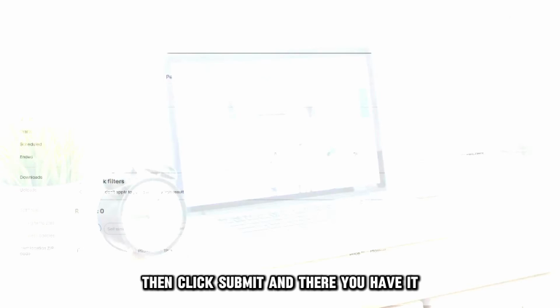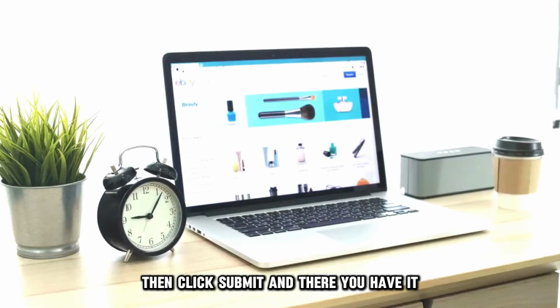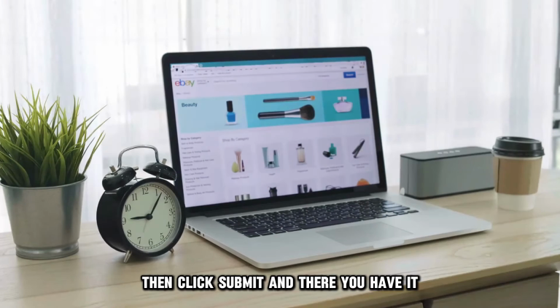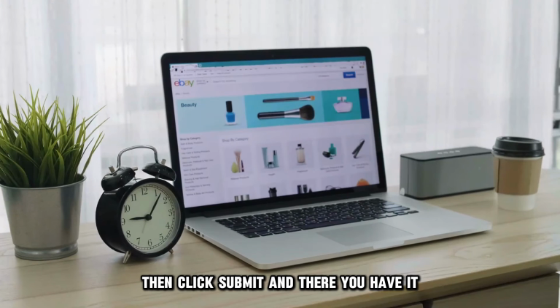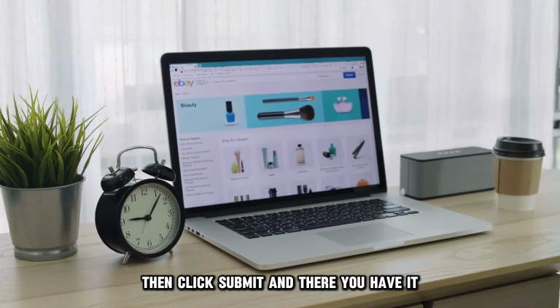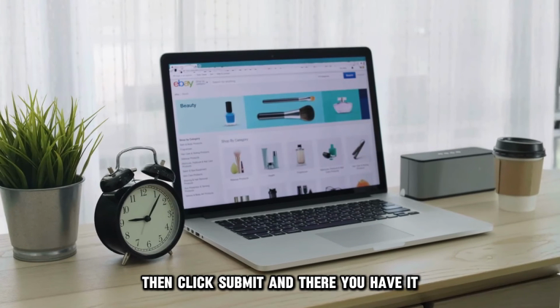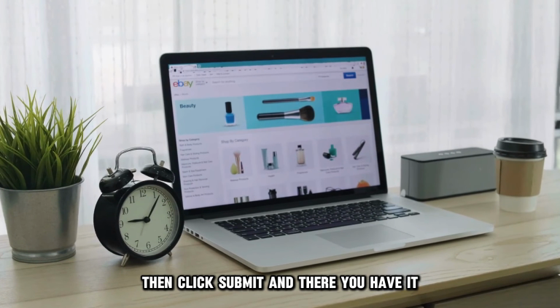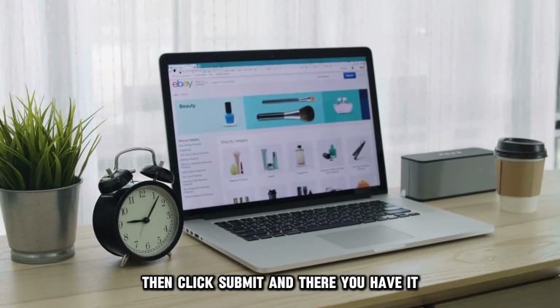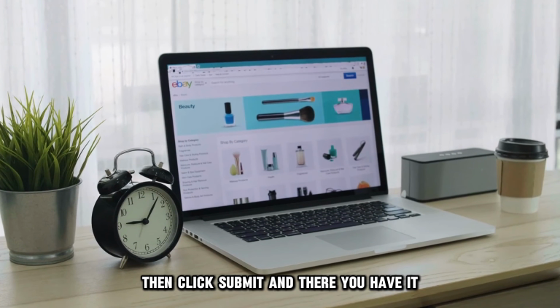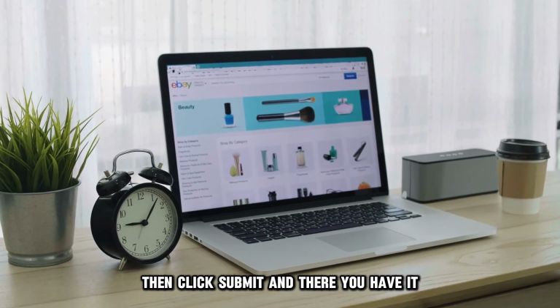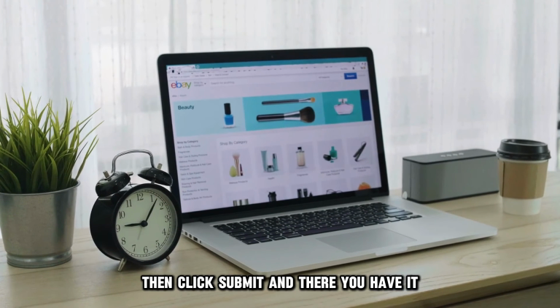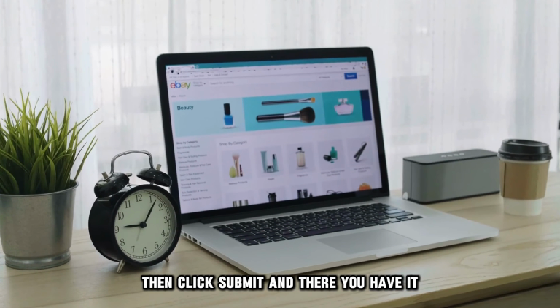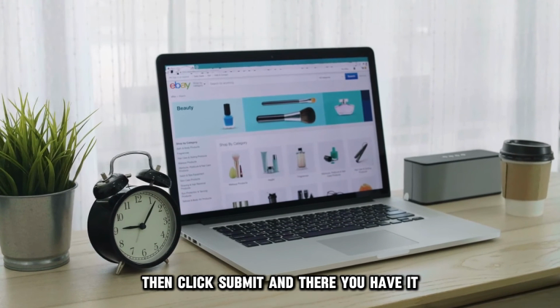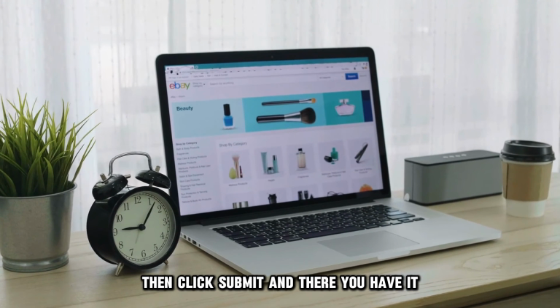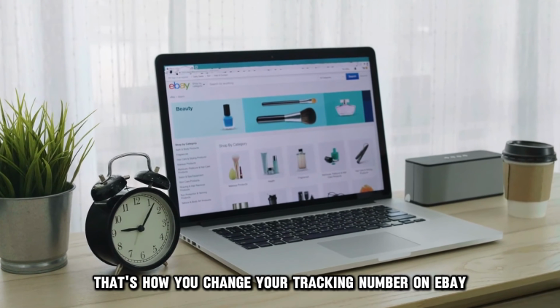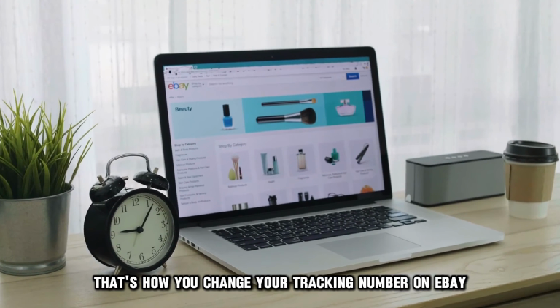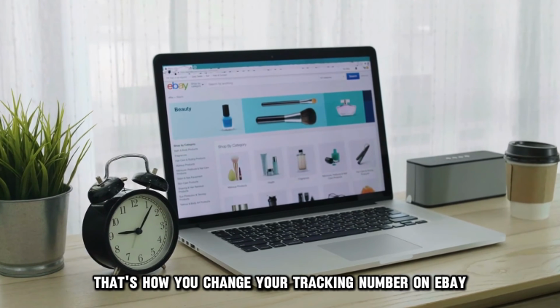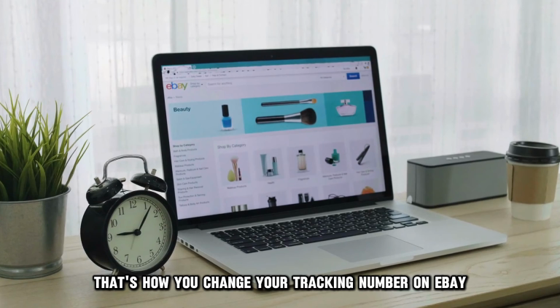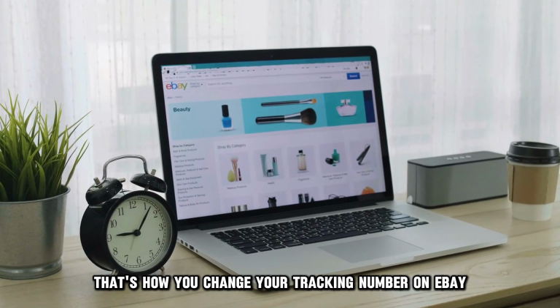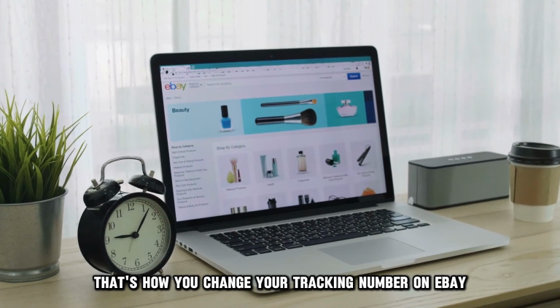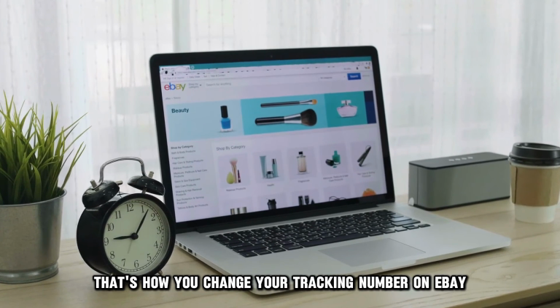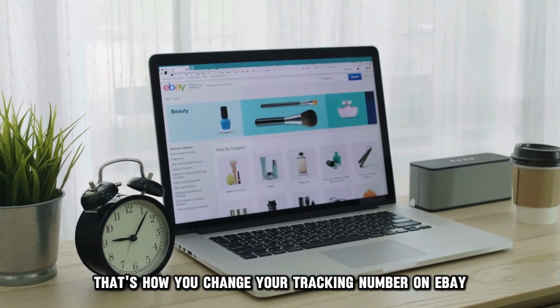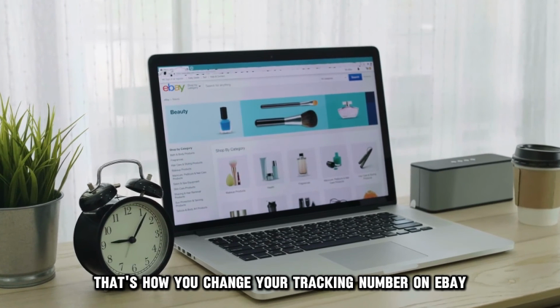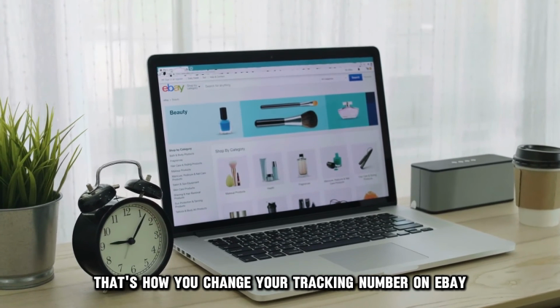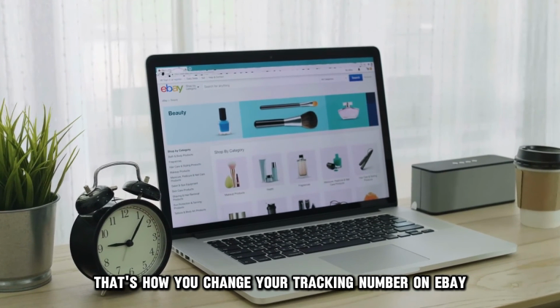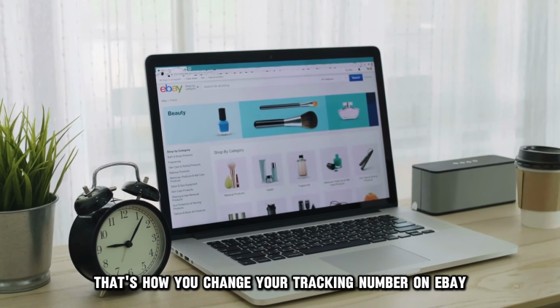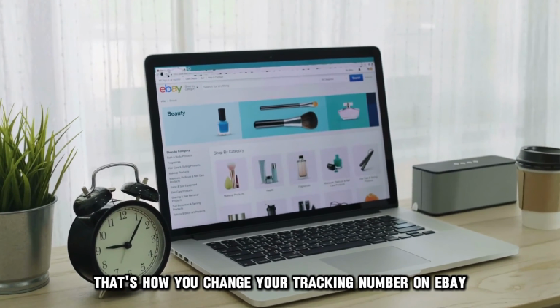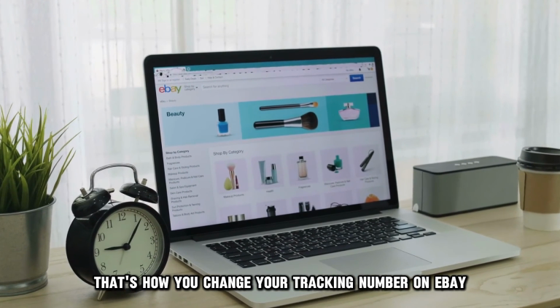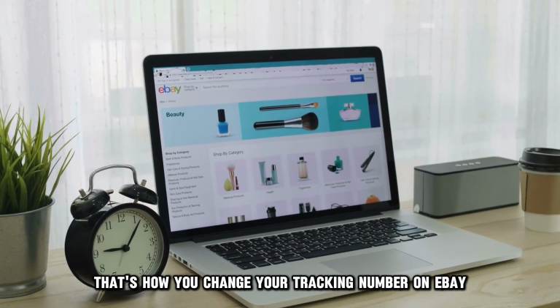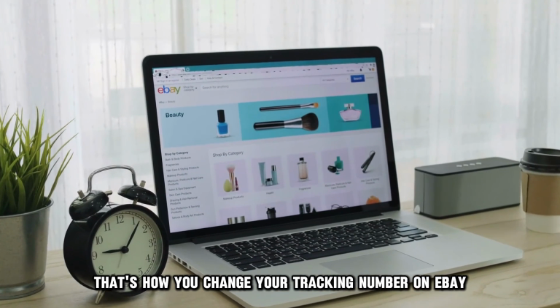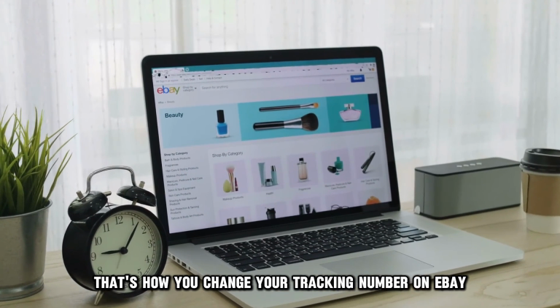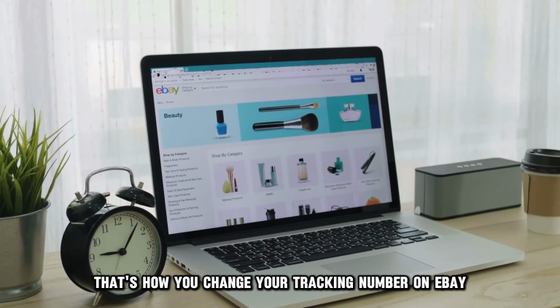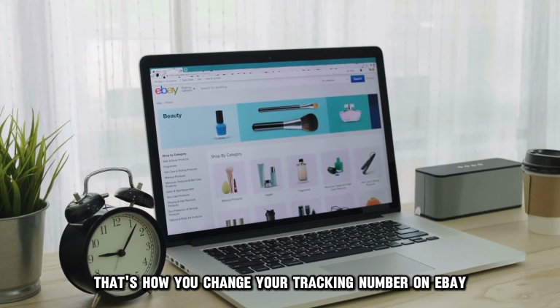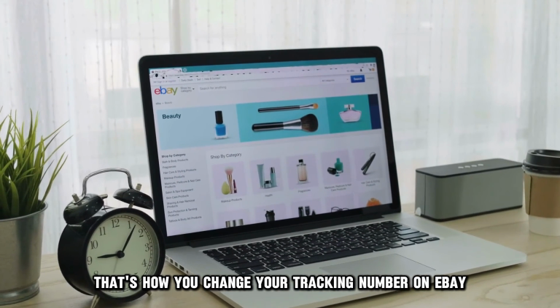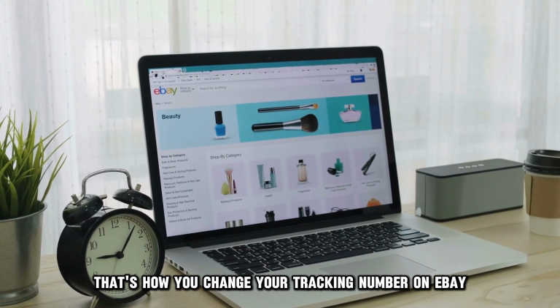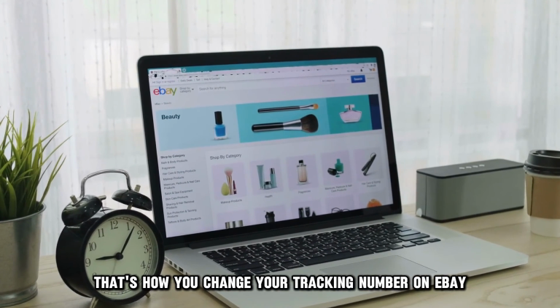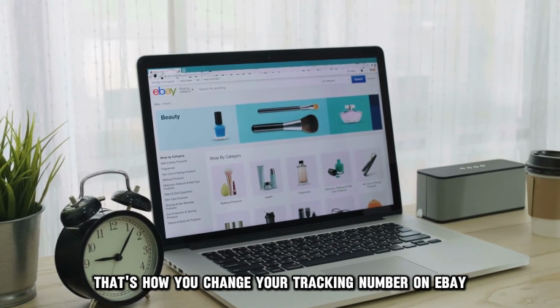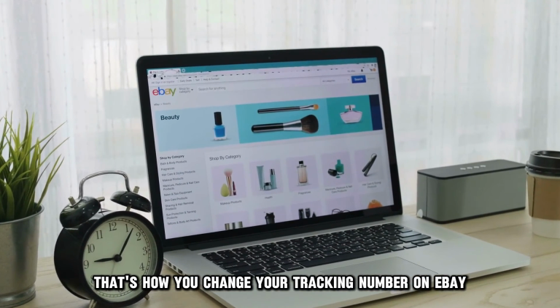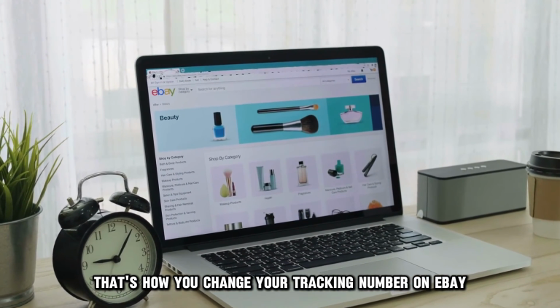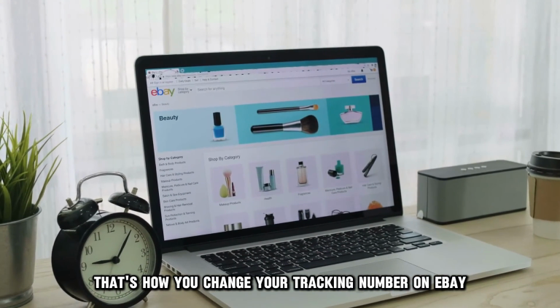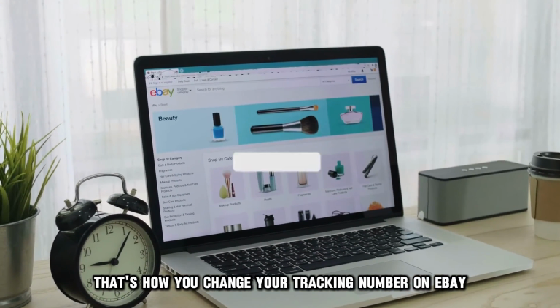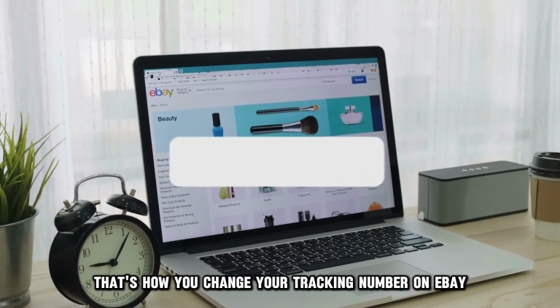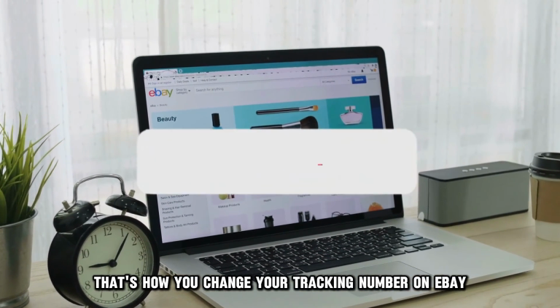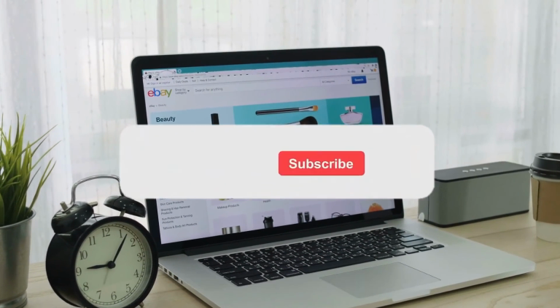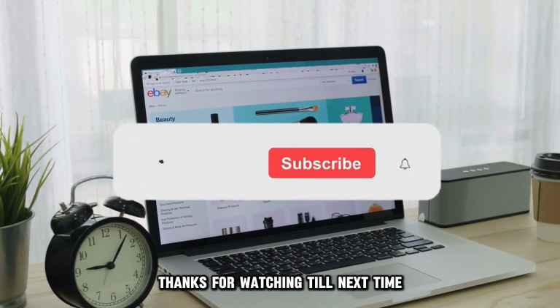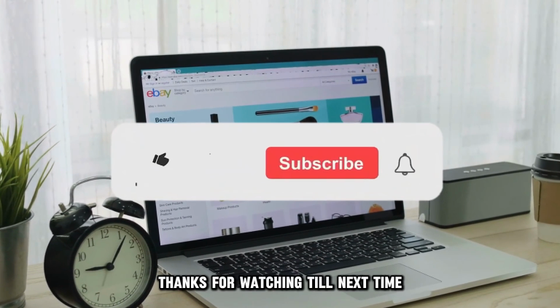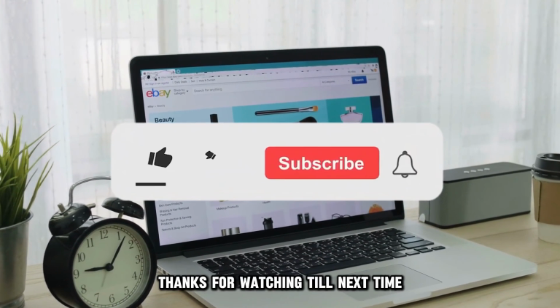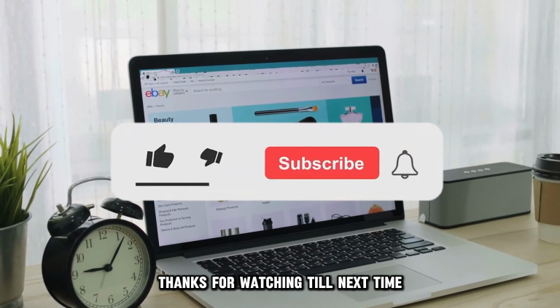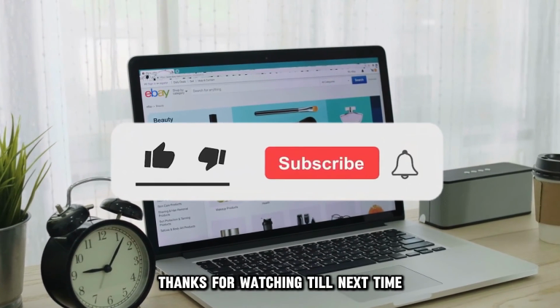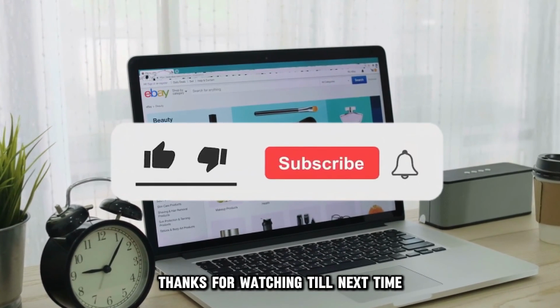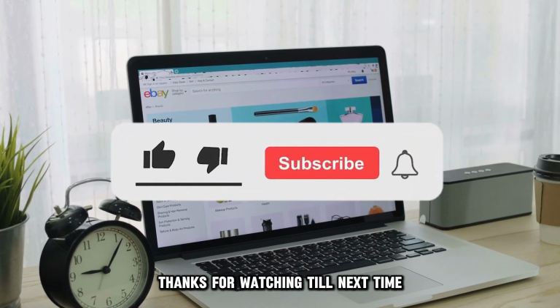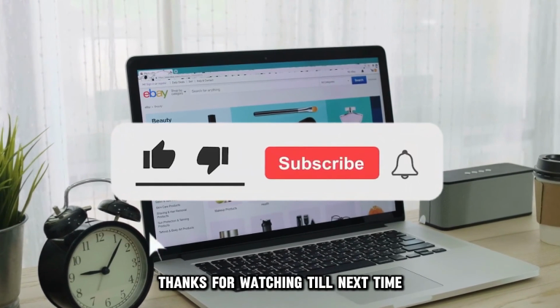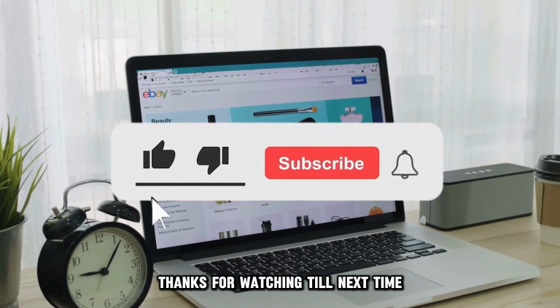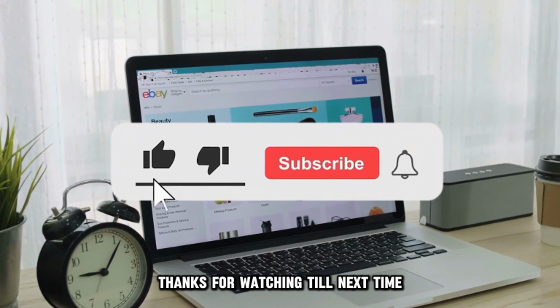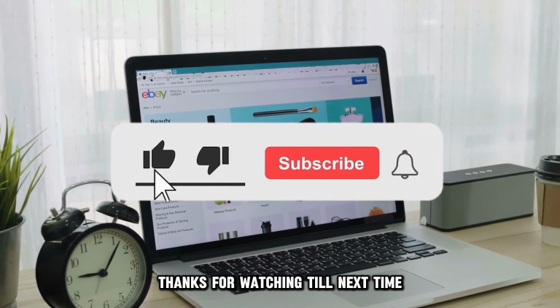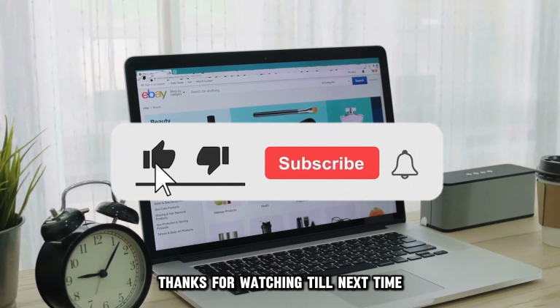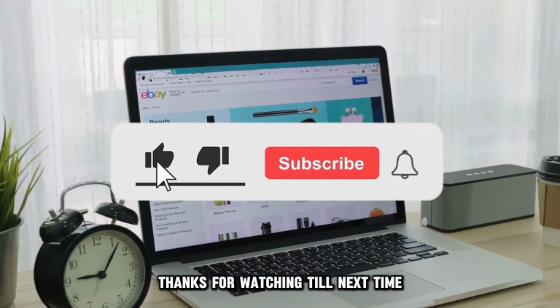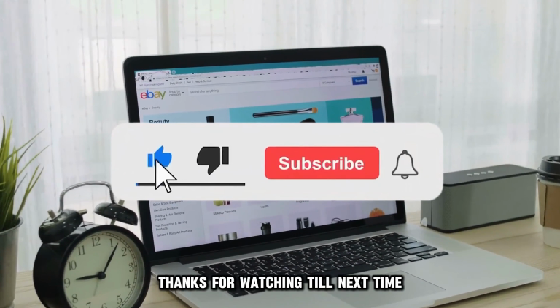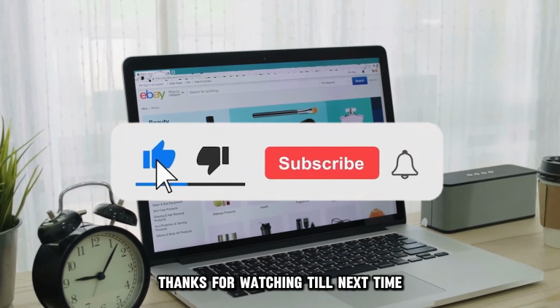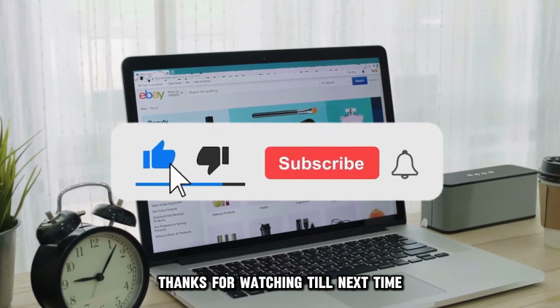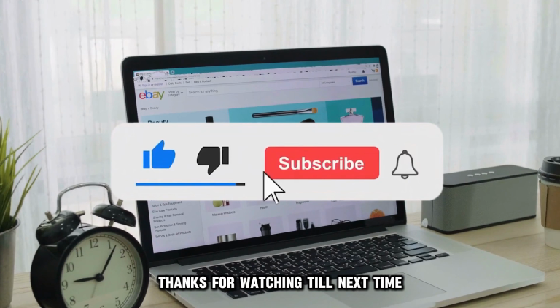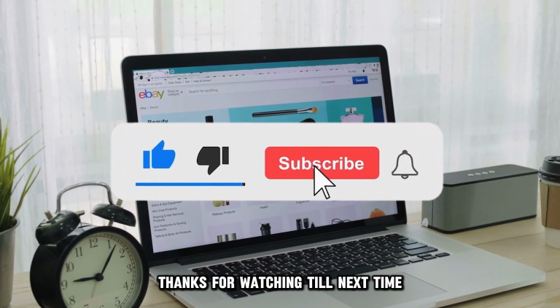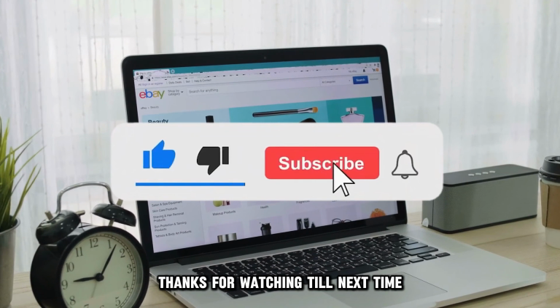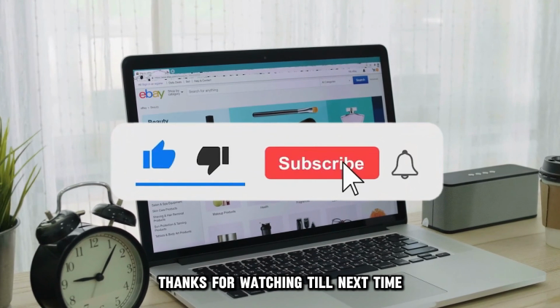And there you have it. That's how you change your tracking number on eBay. Thanks for watching. Till next time.